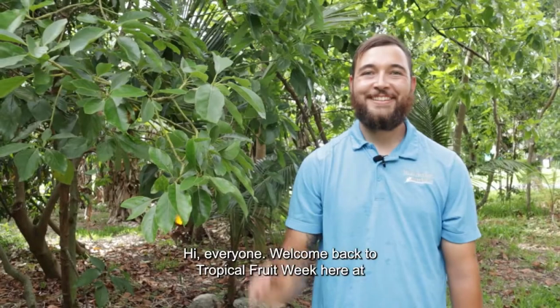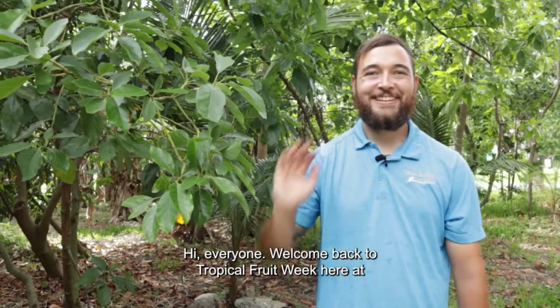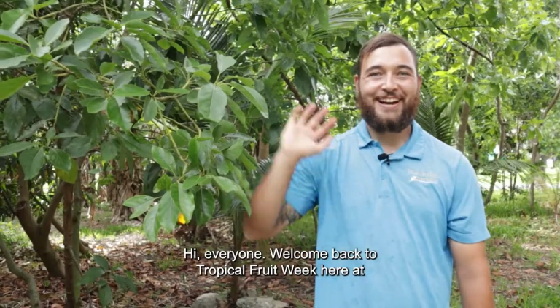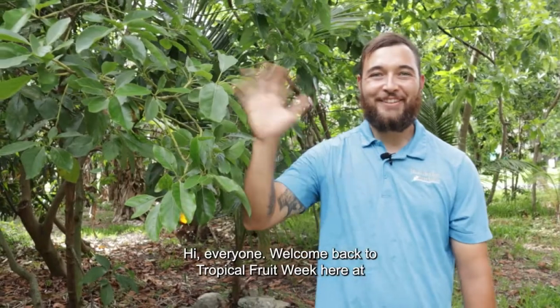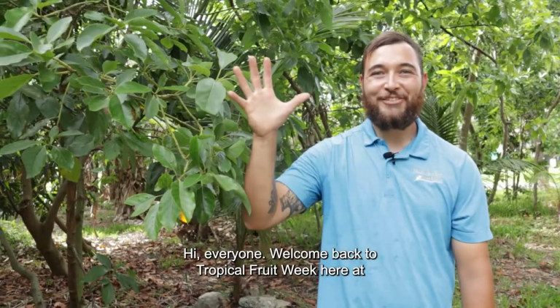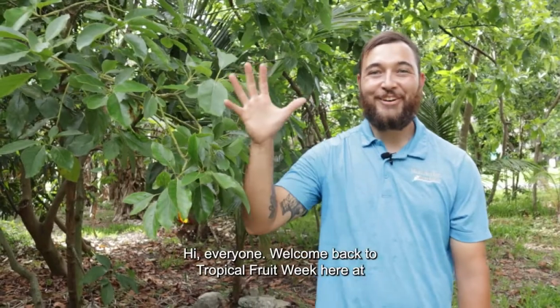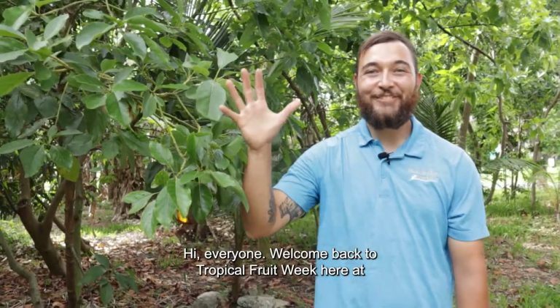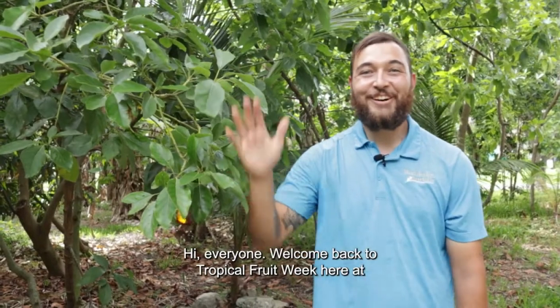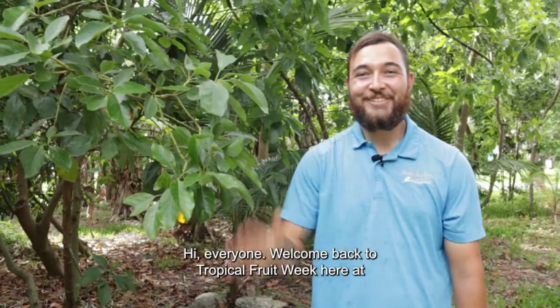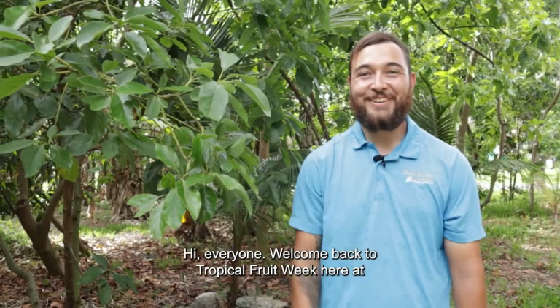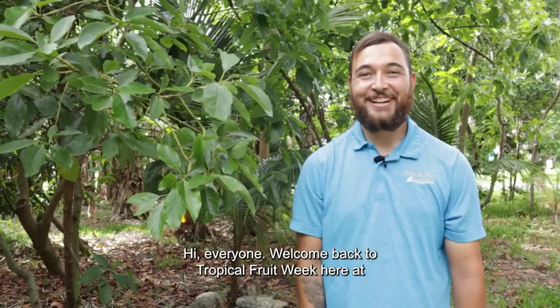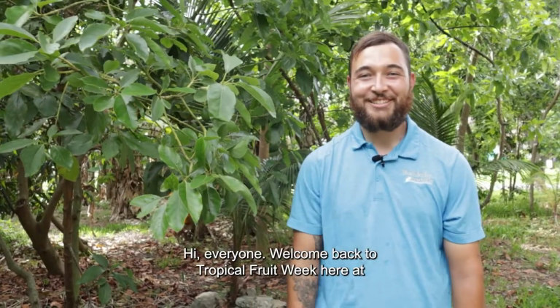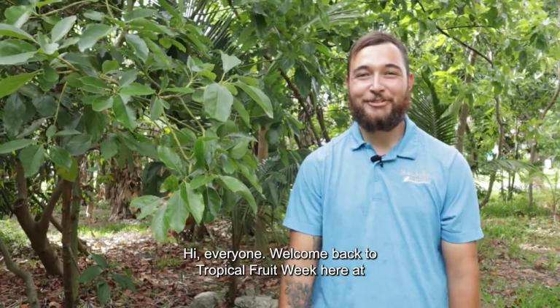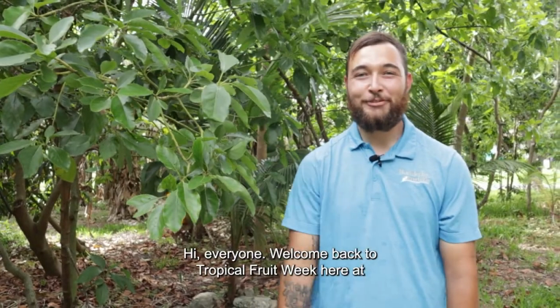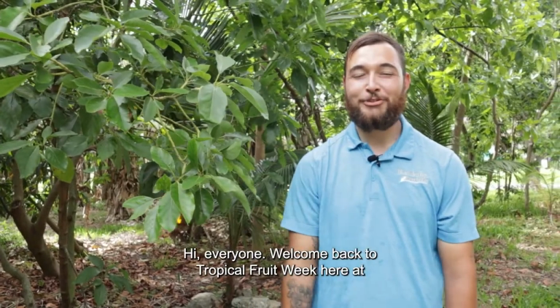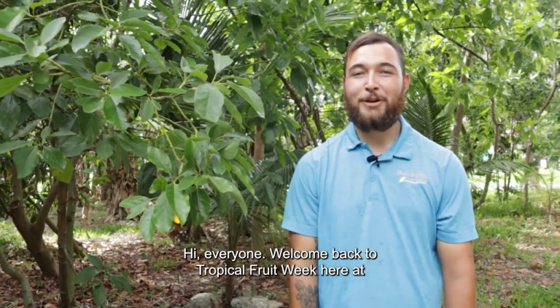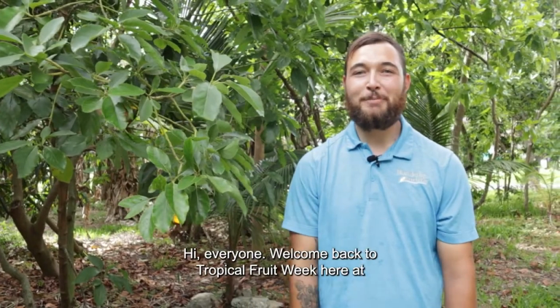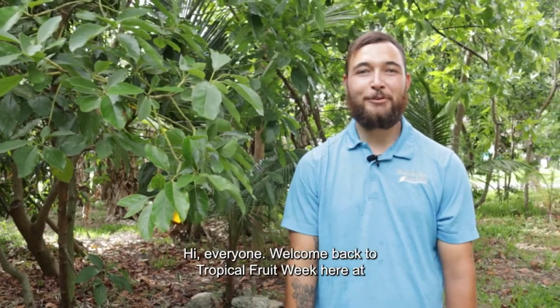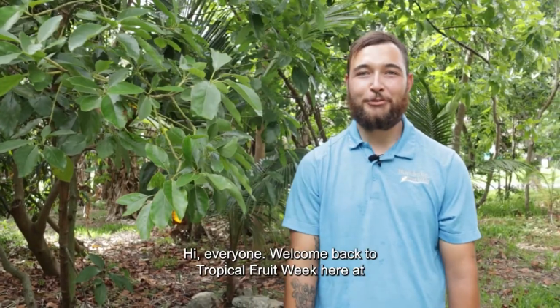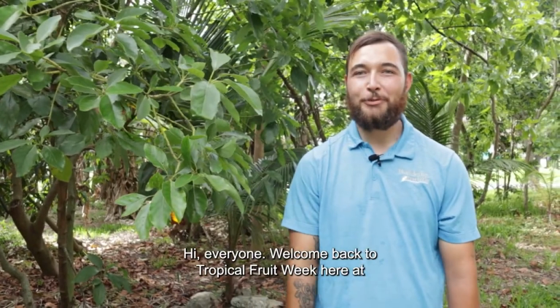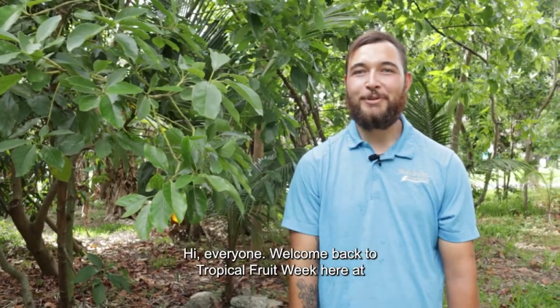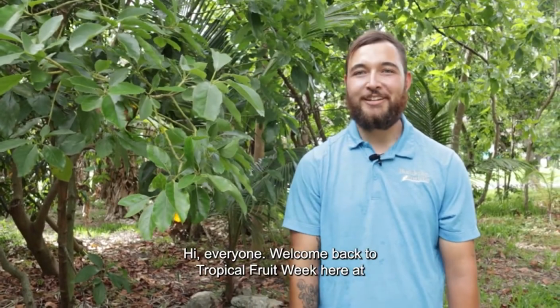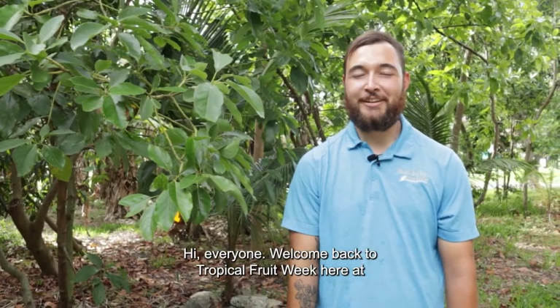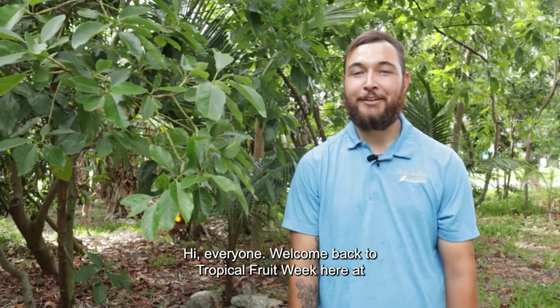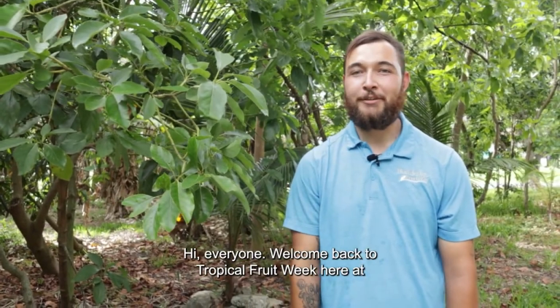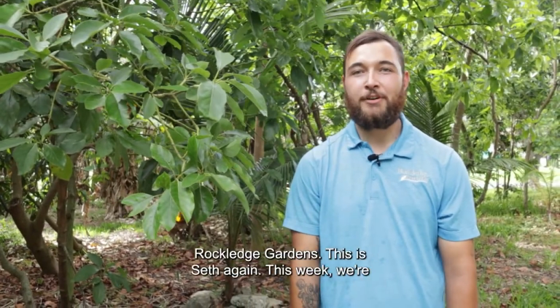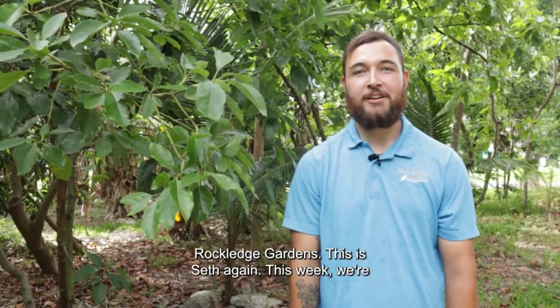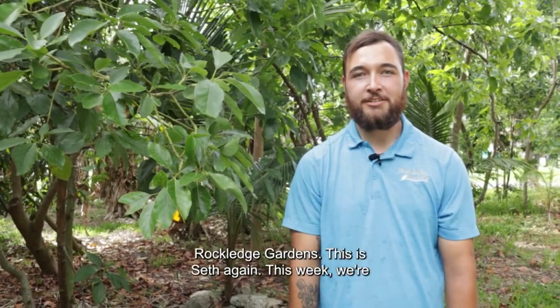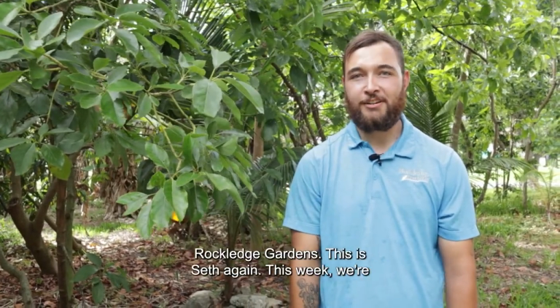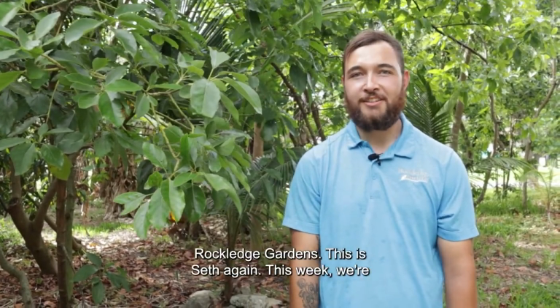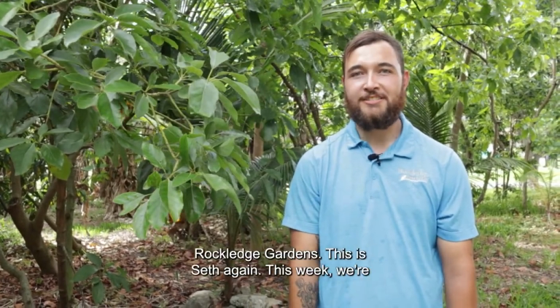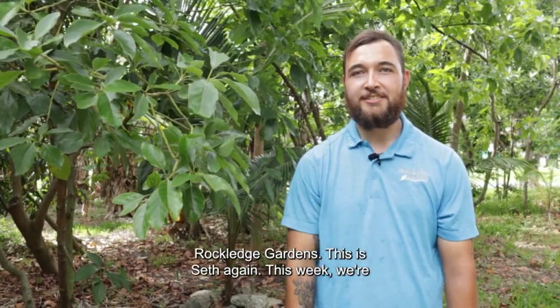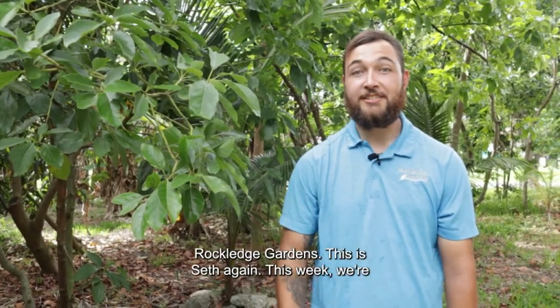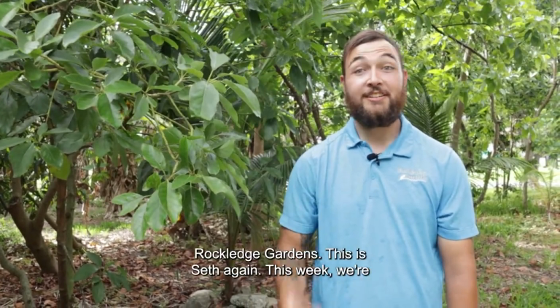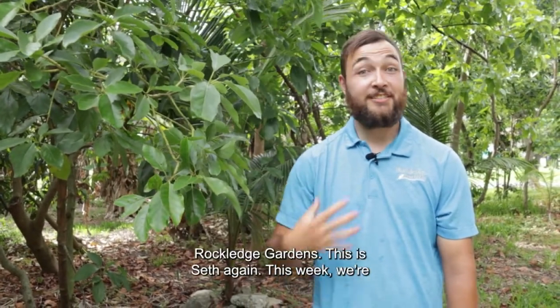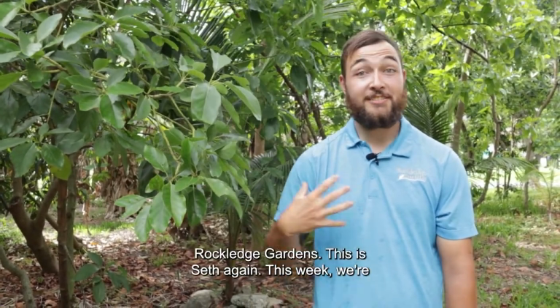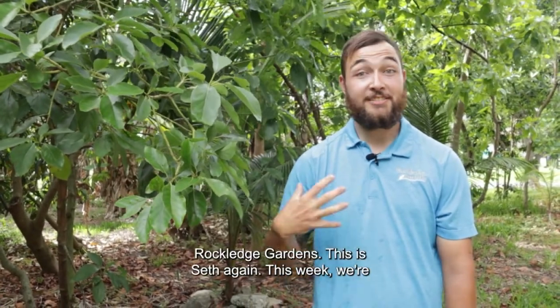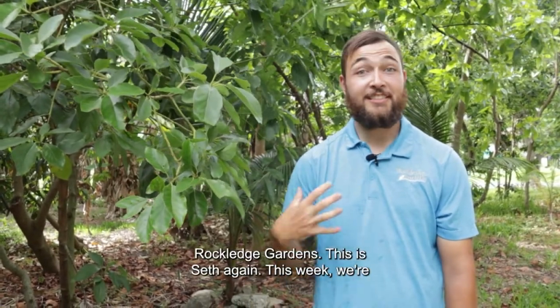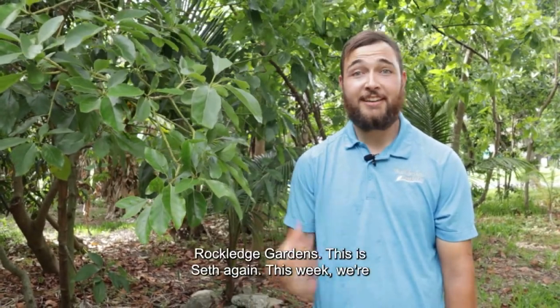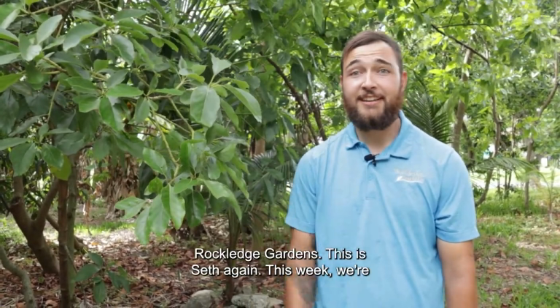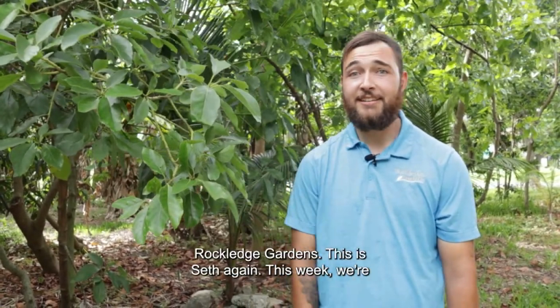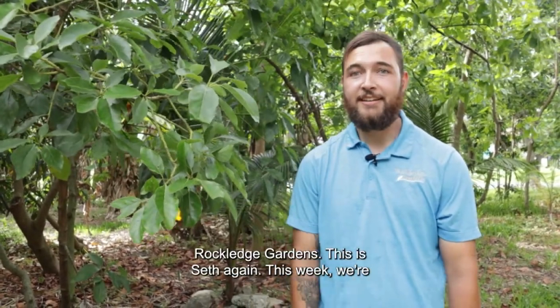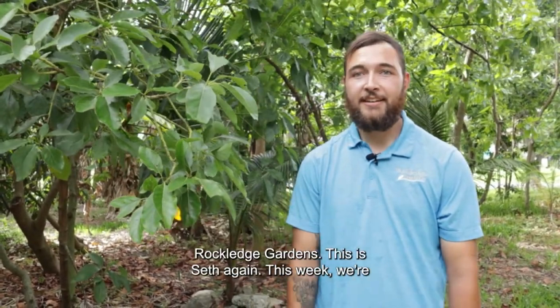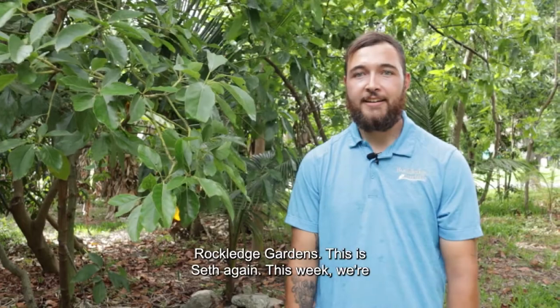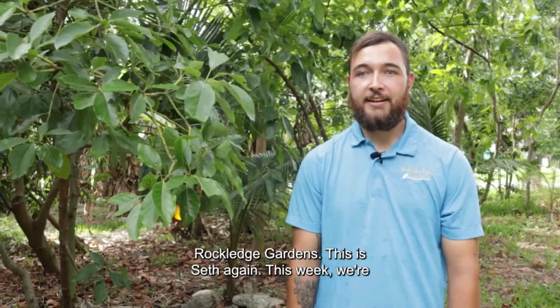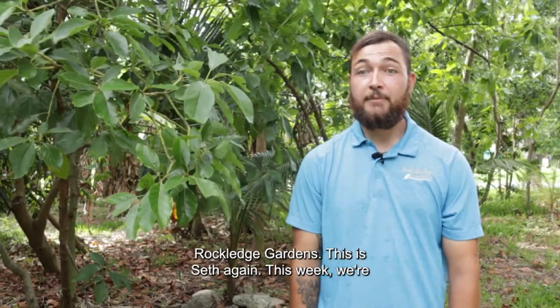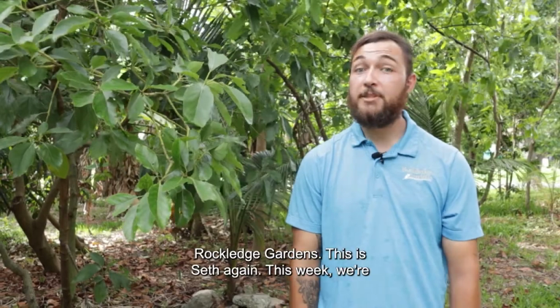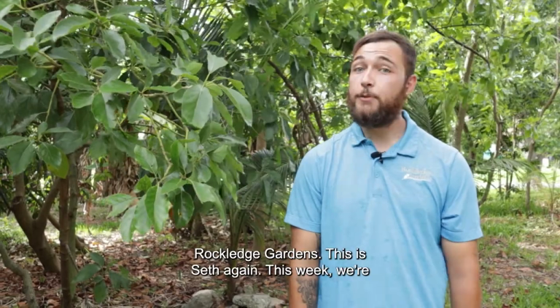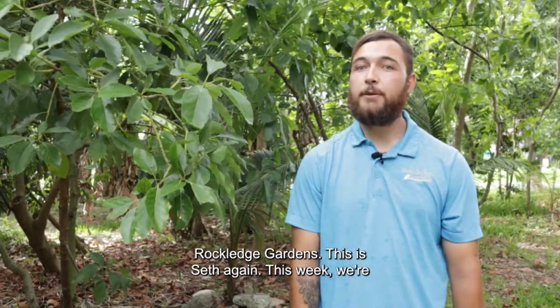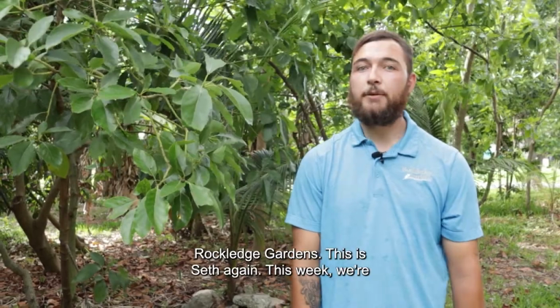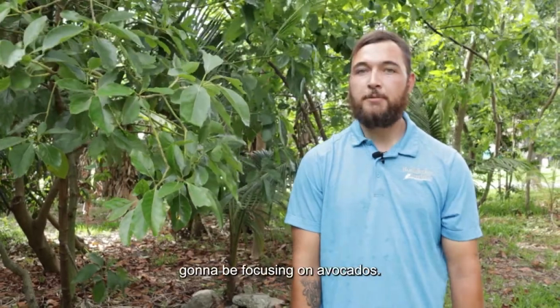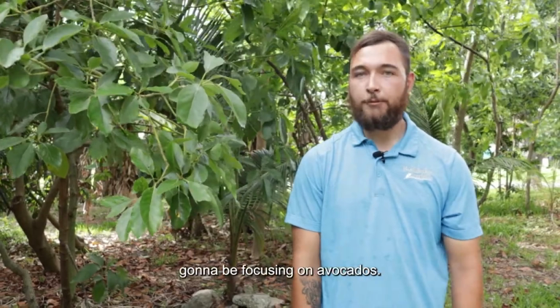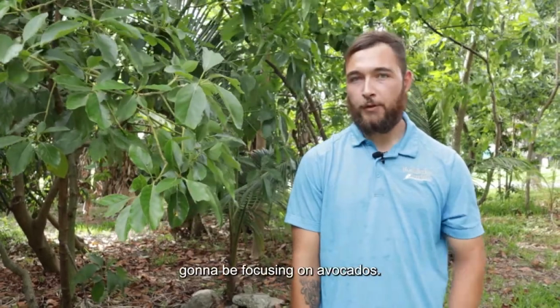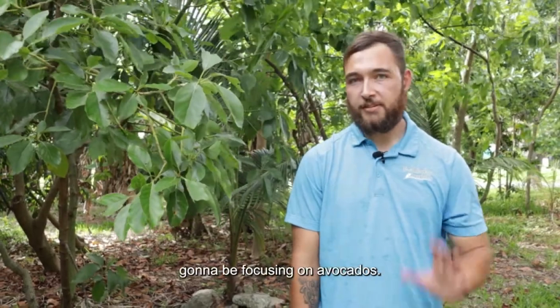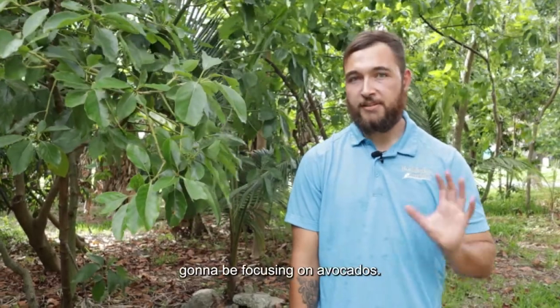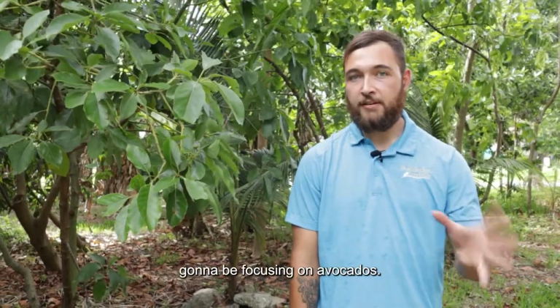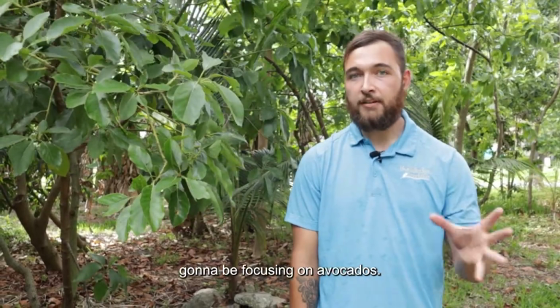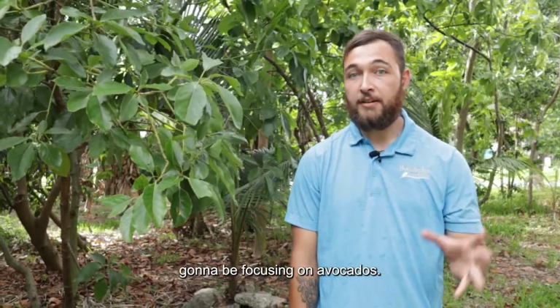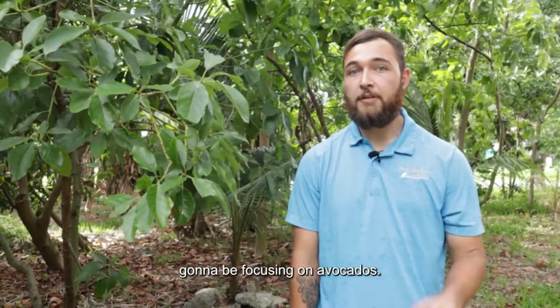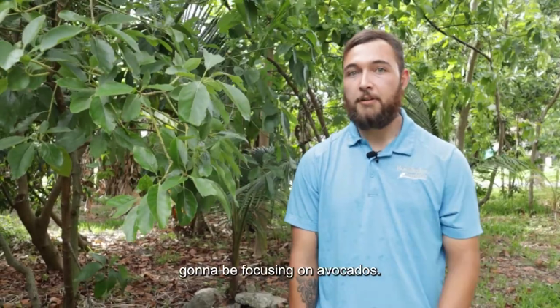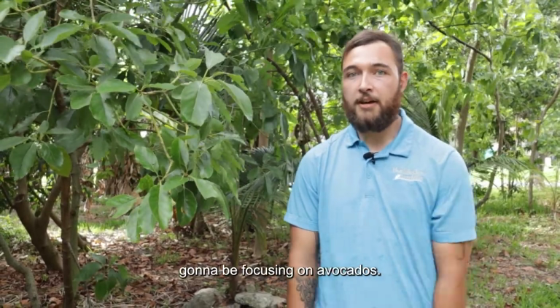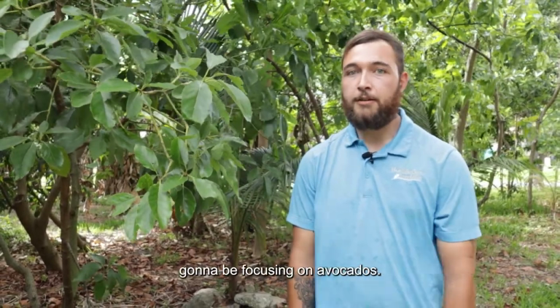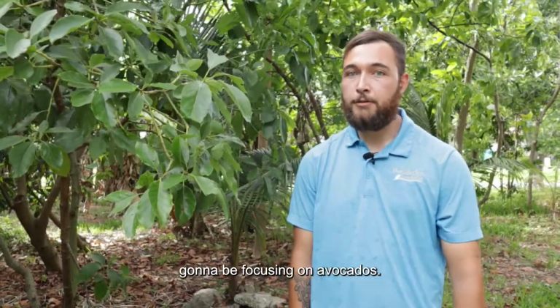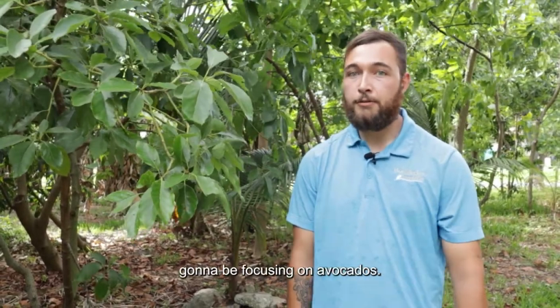Hi everyone, welcome back to Tropical Fruit Week here at Rockledge Gardens. This is Seth again. This week we're going to be focusing on avocados.